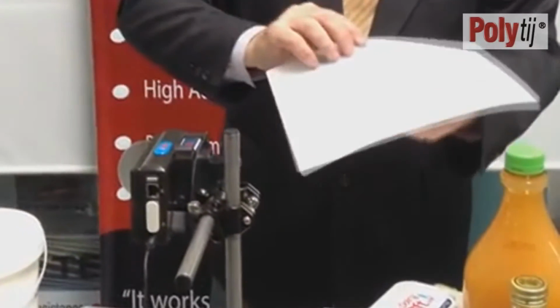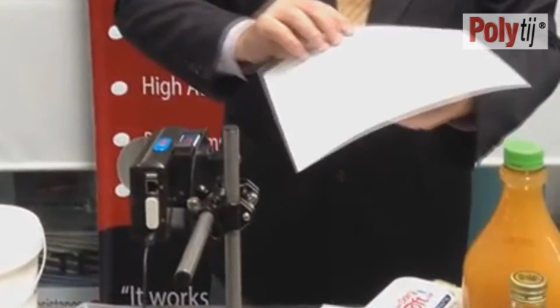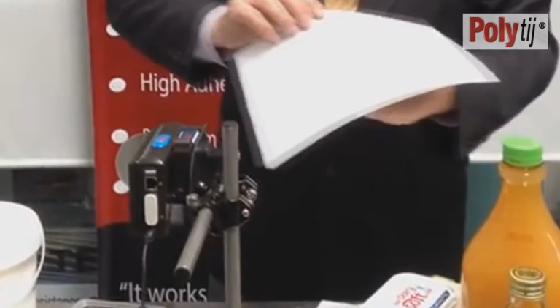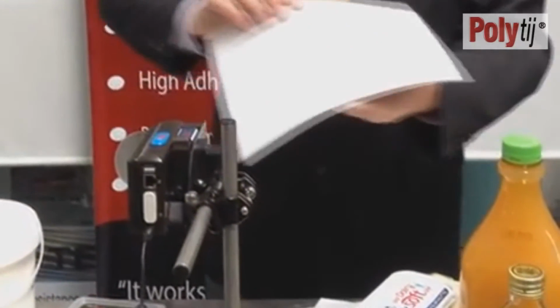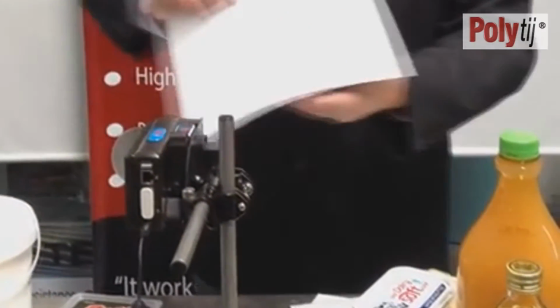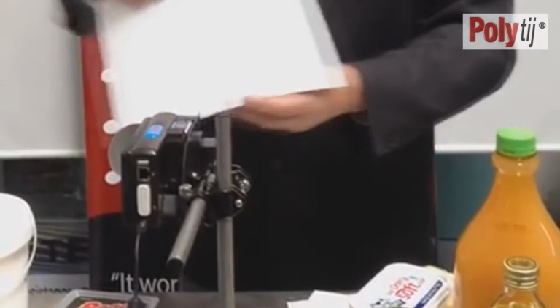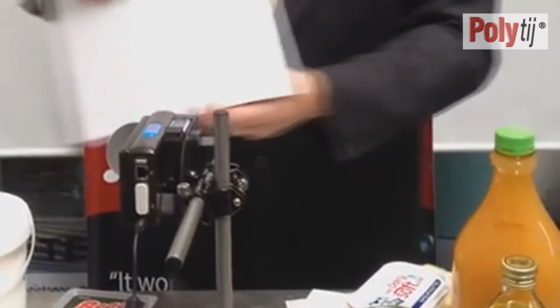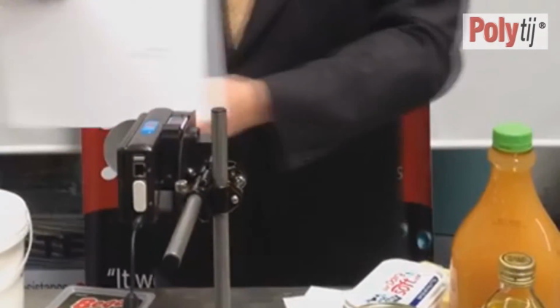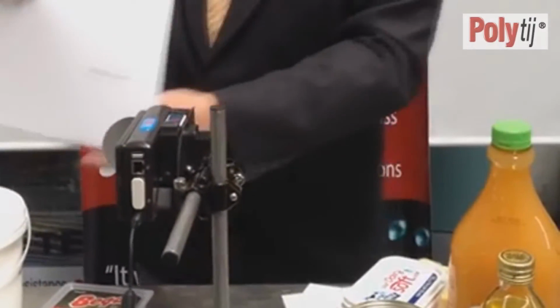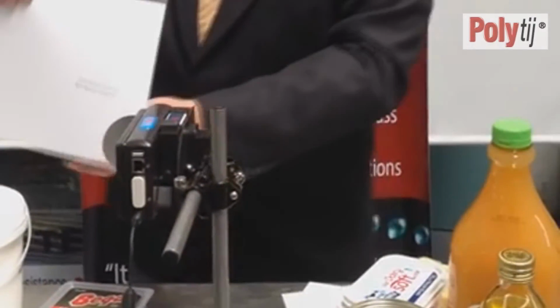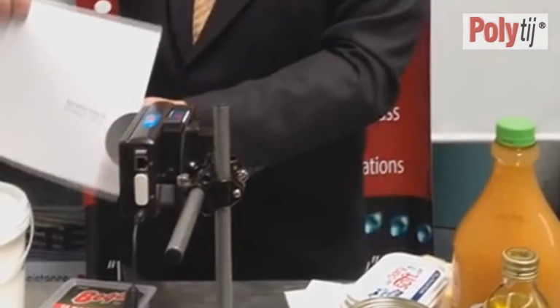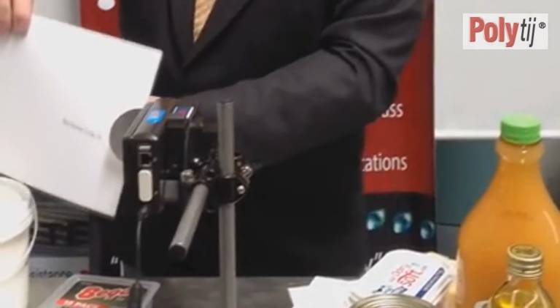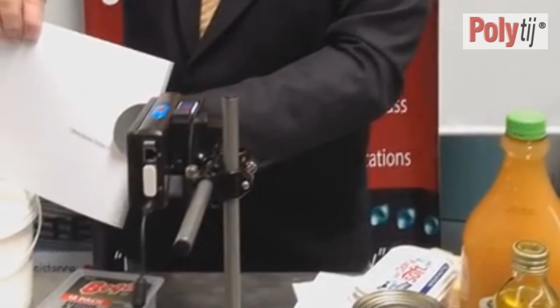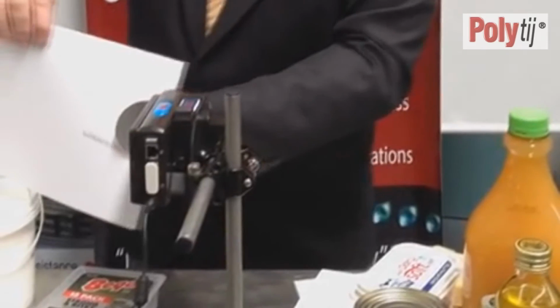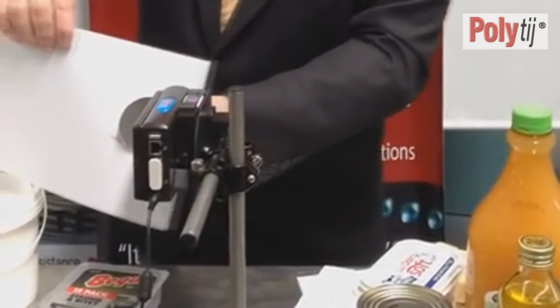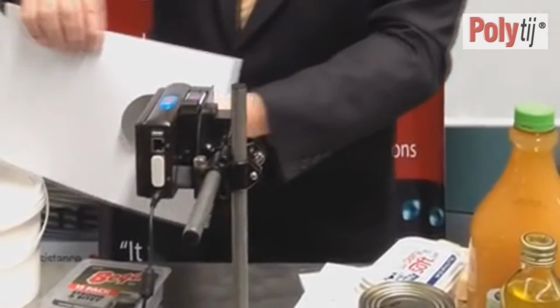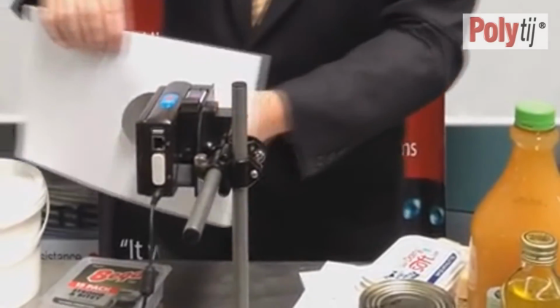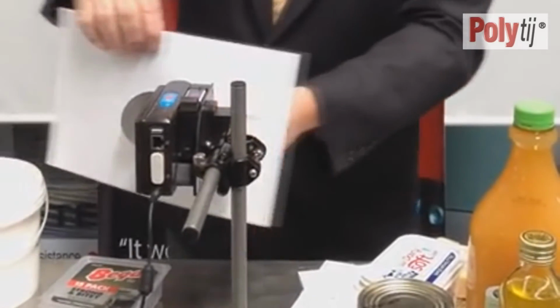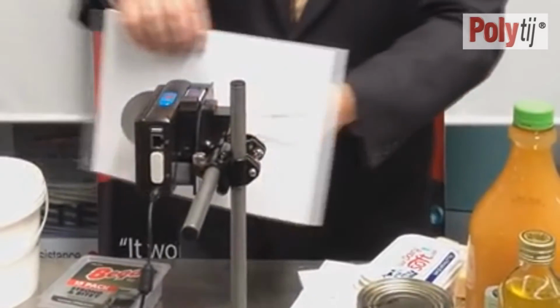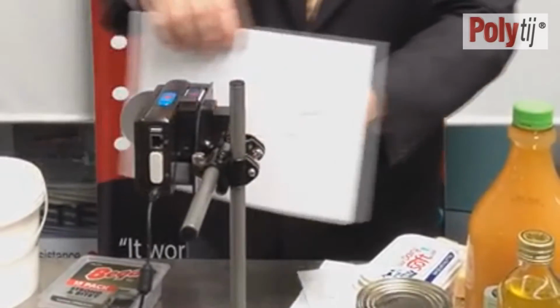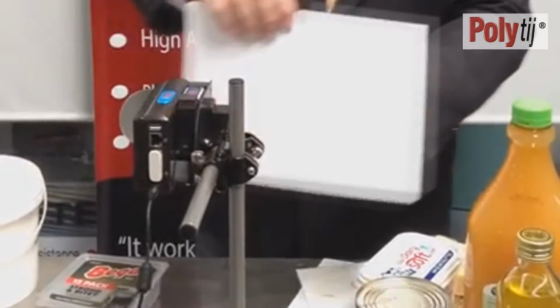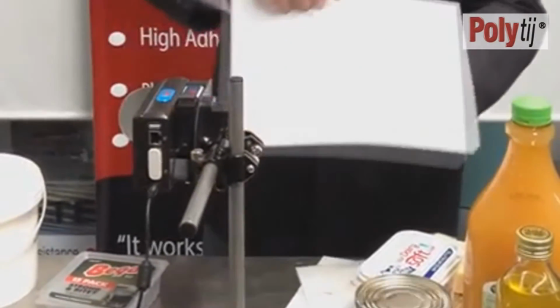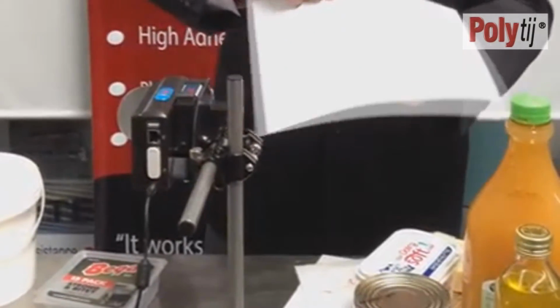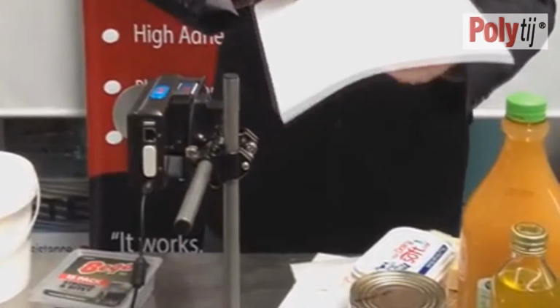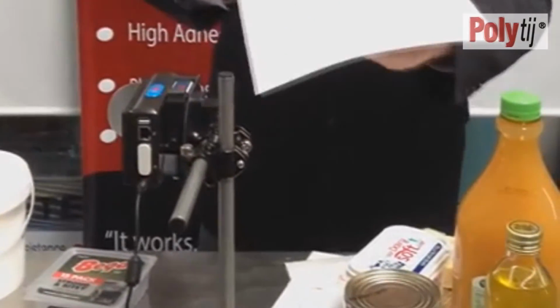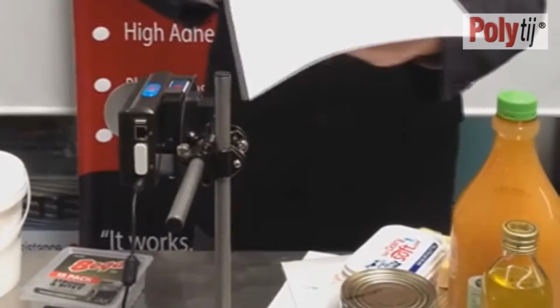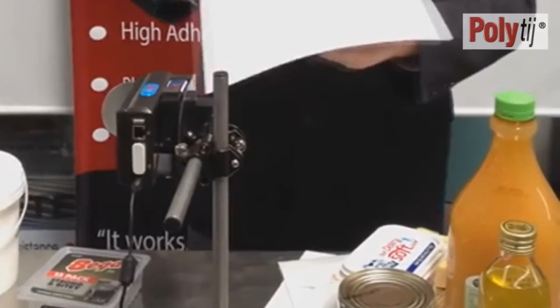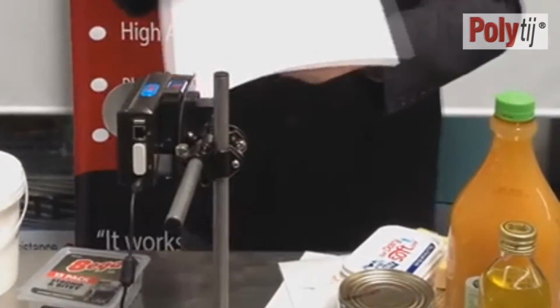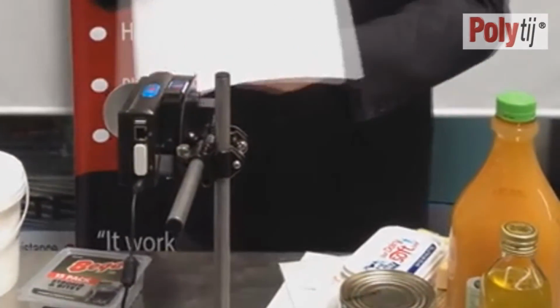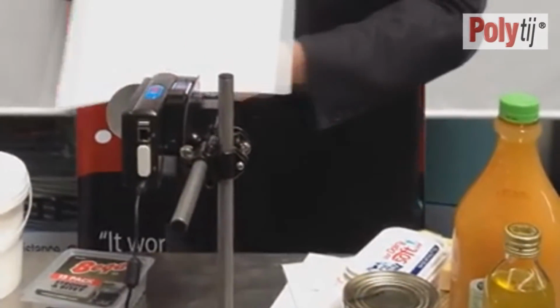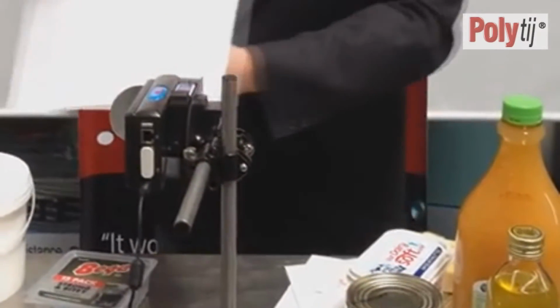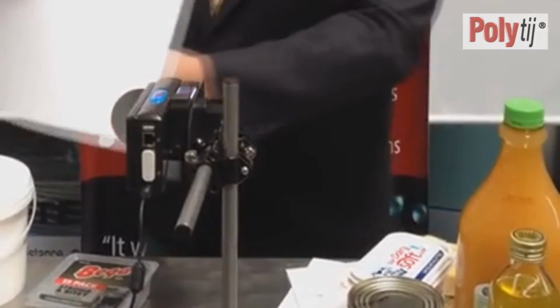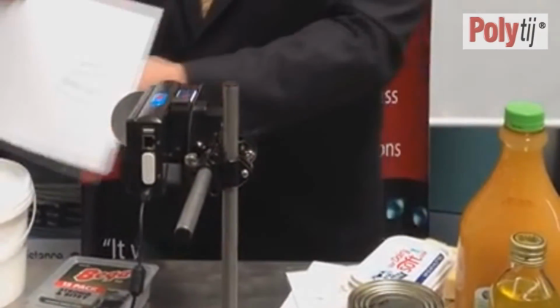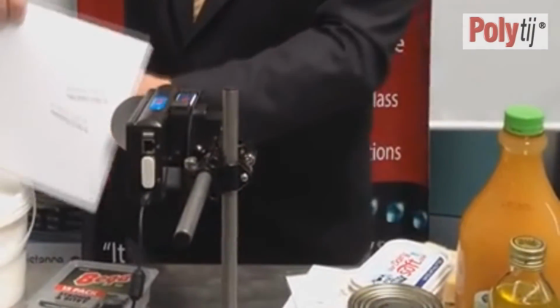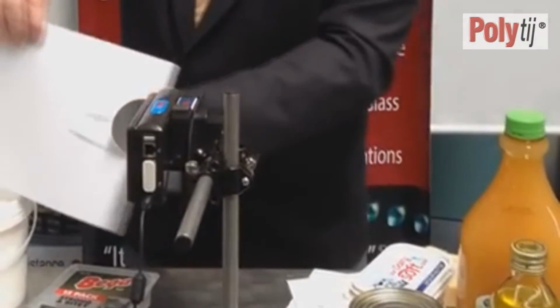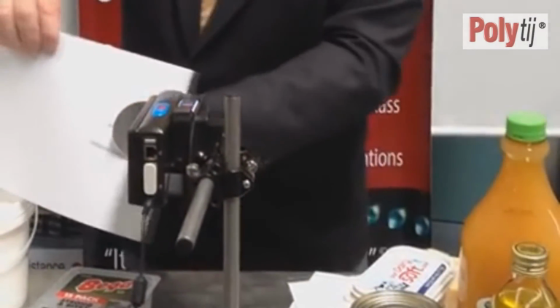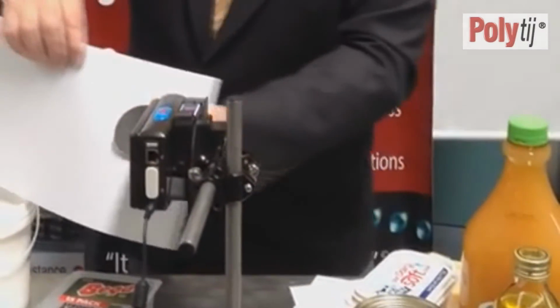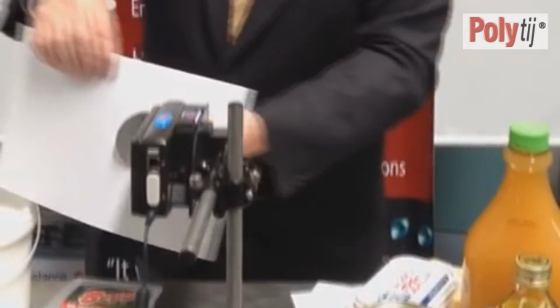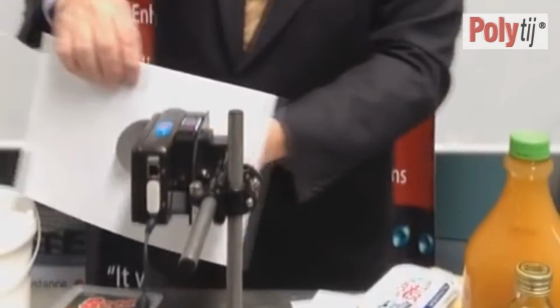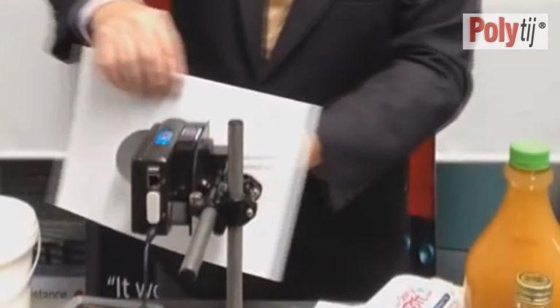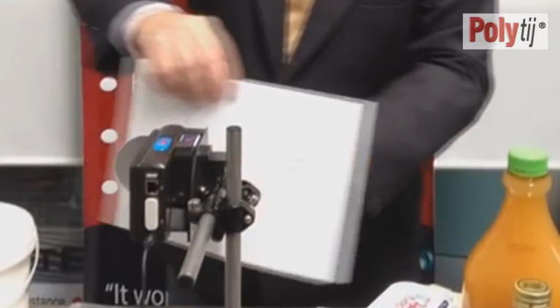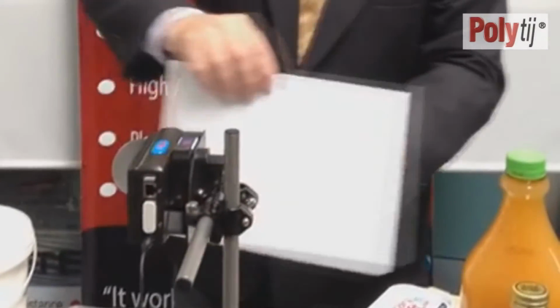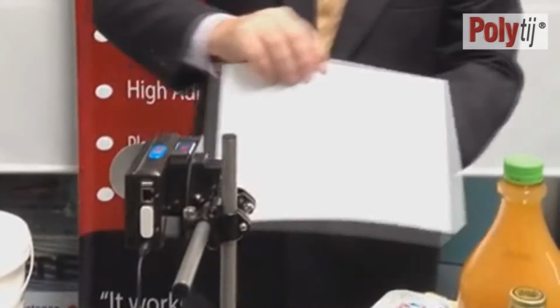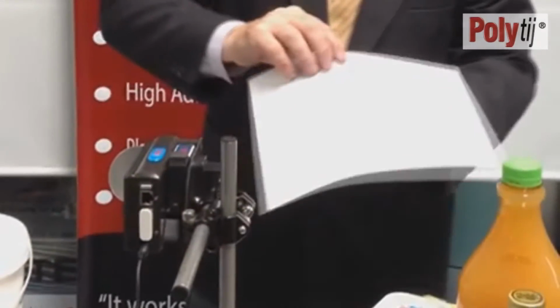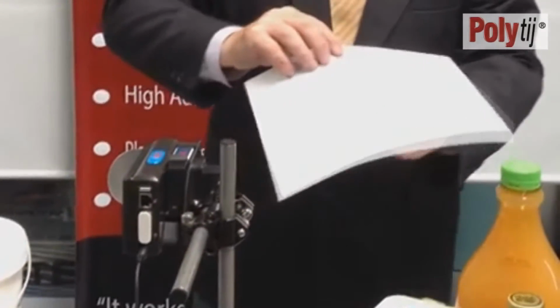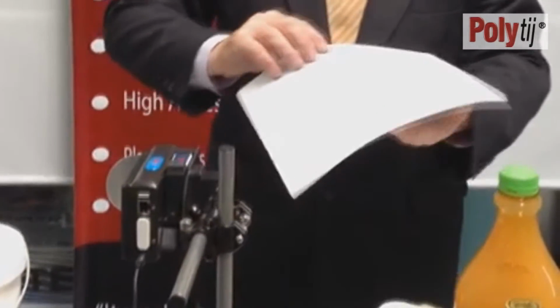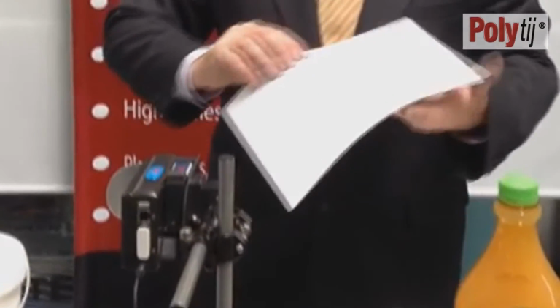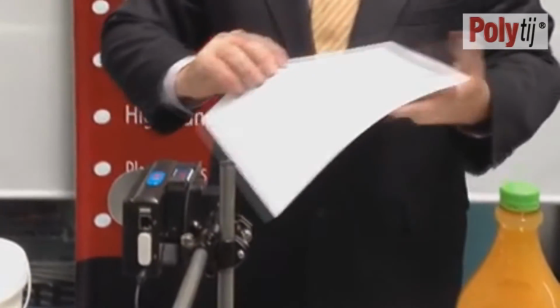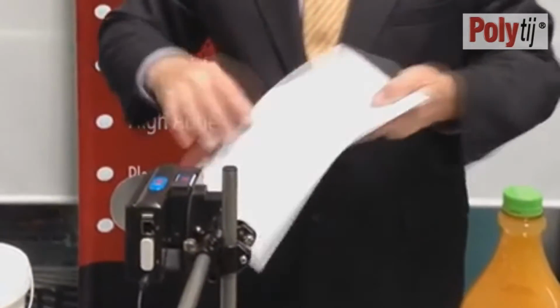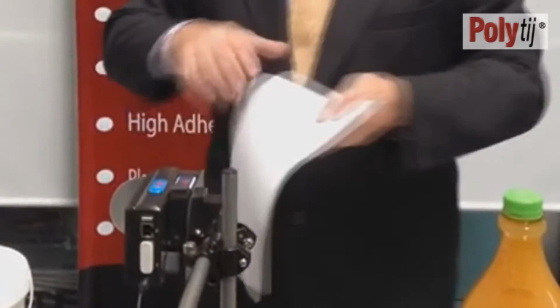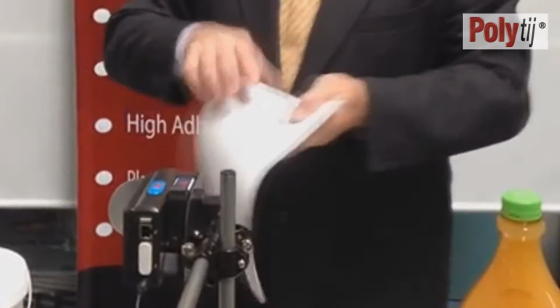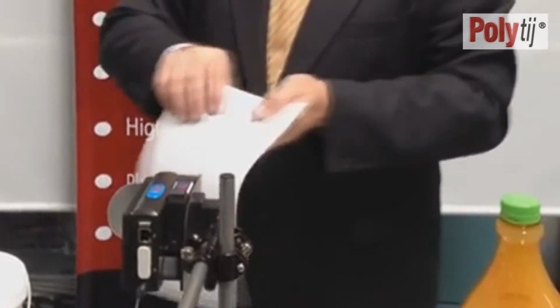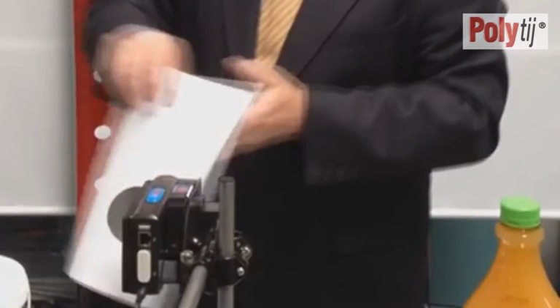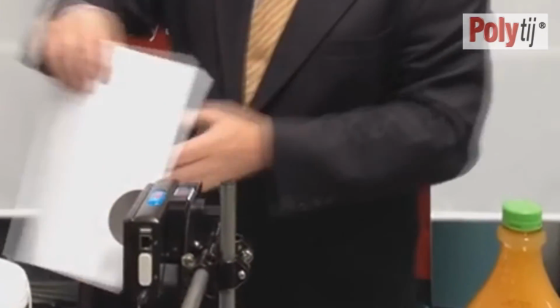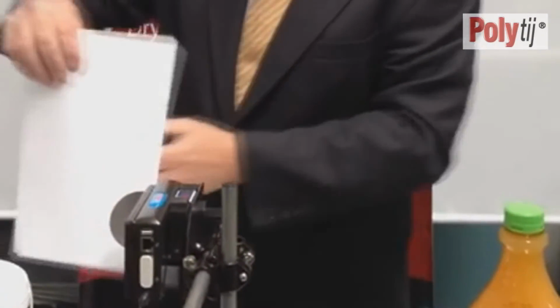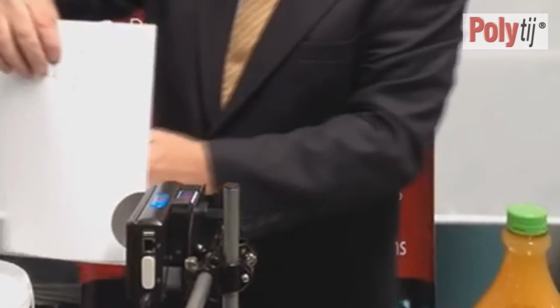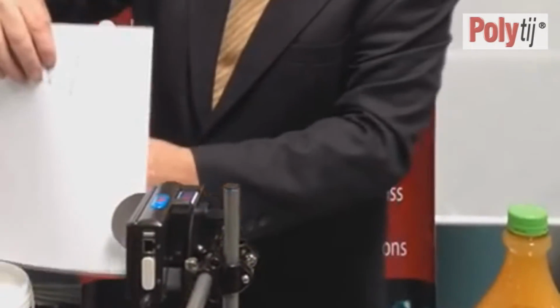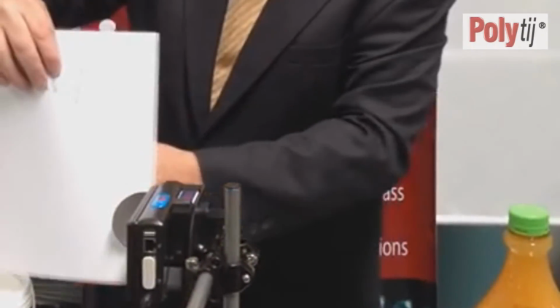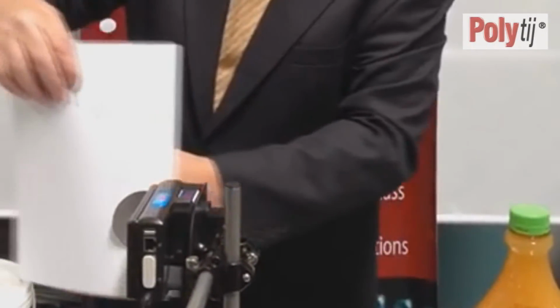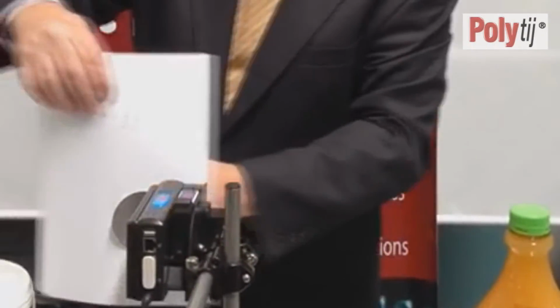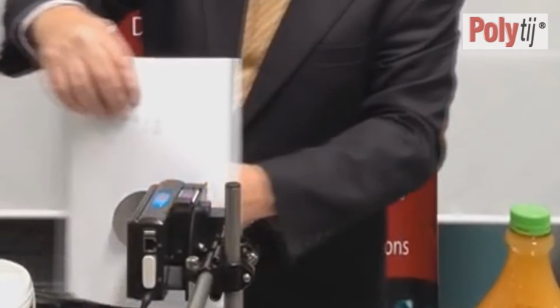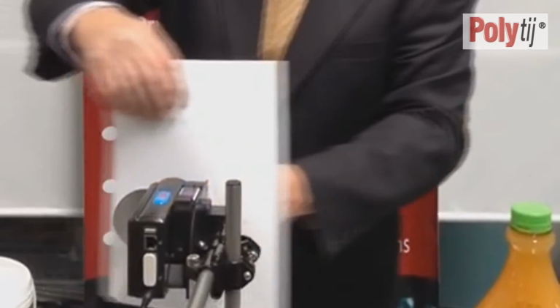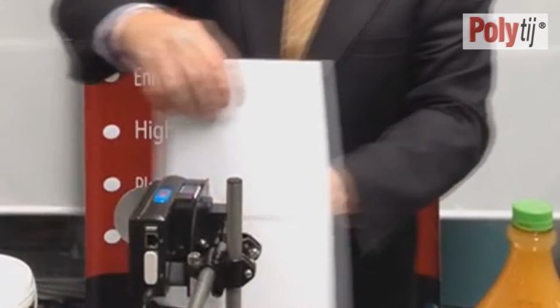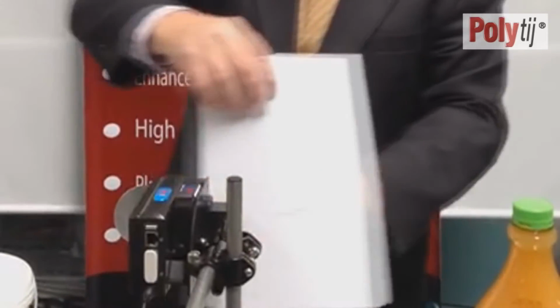What I'd like to do now is just do a series of prints to show you the variation in print quality — and there isn't any.